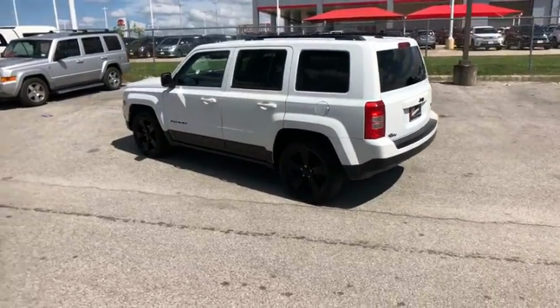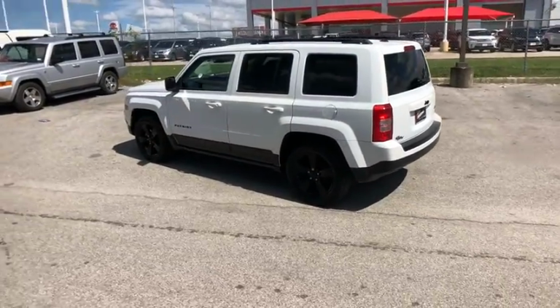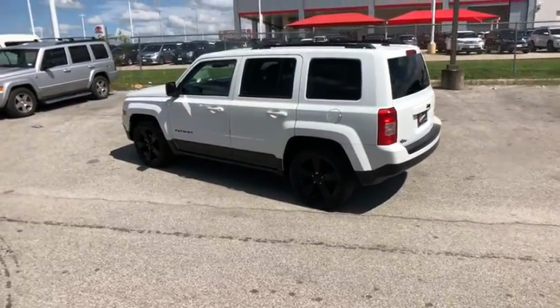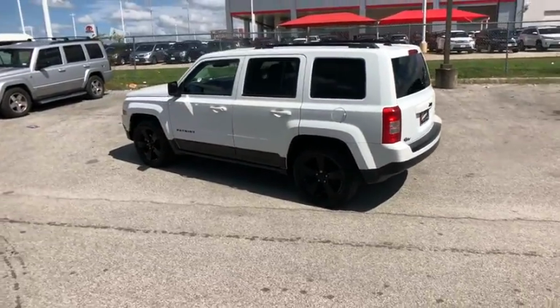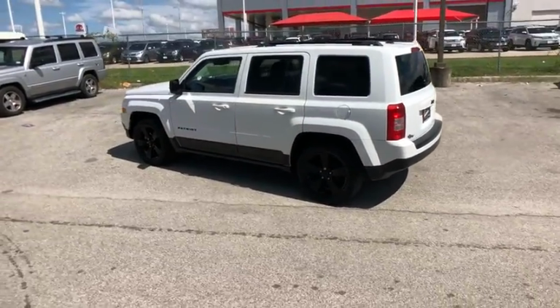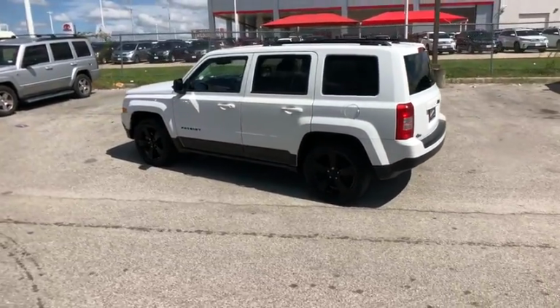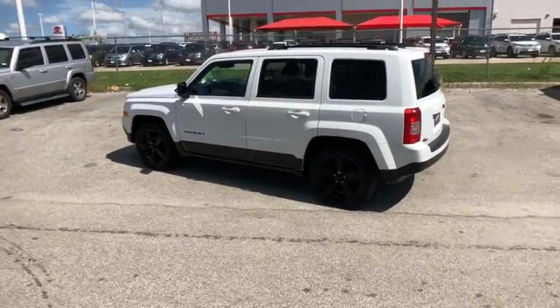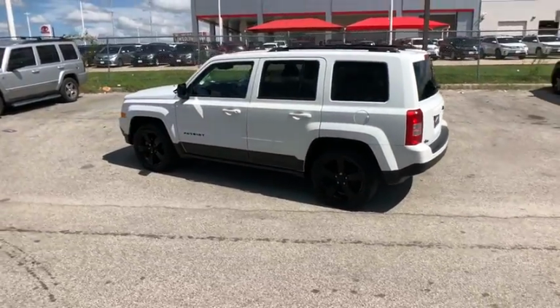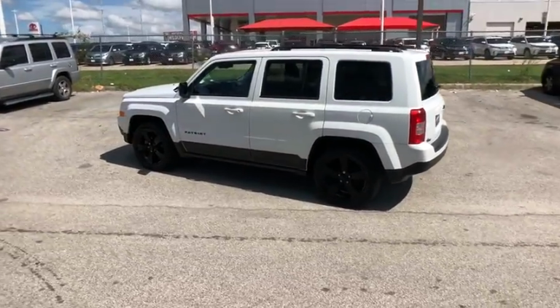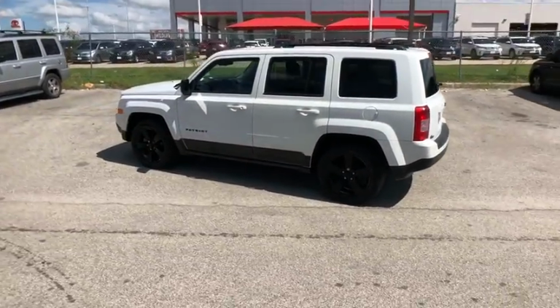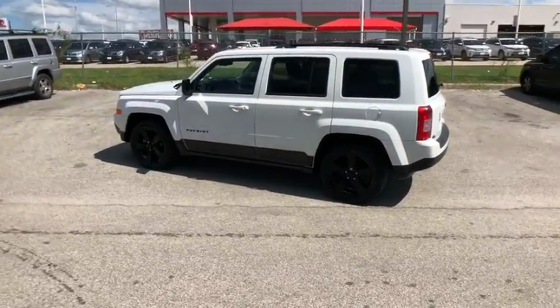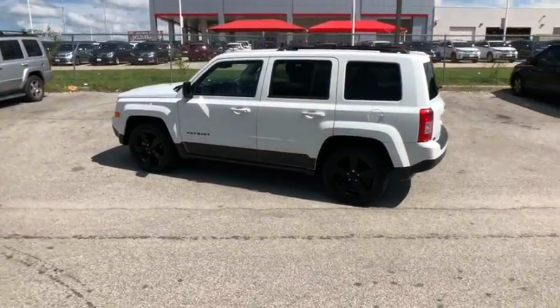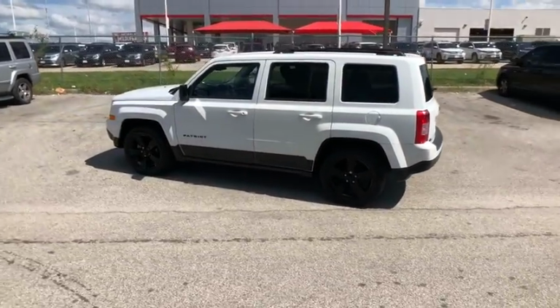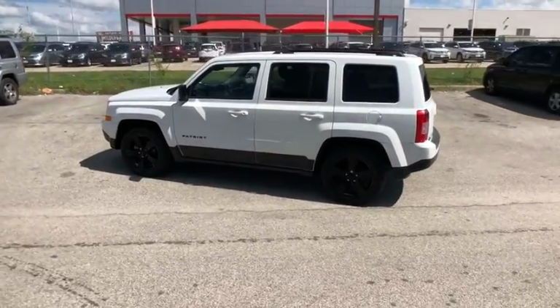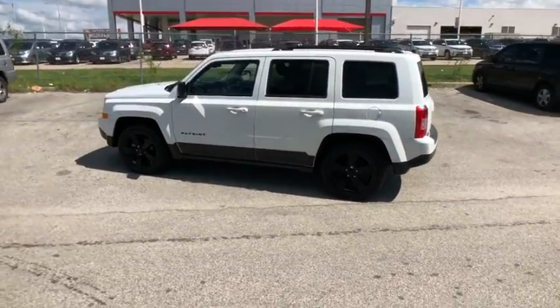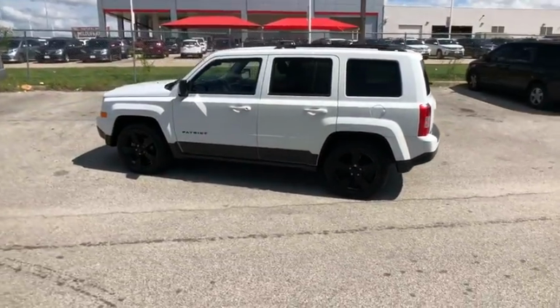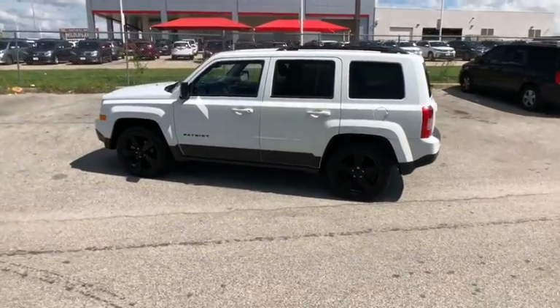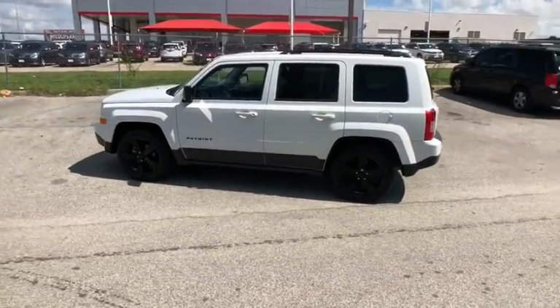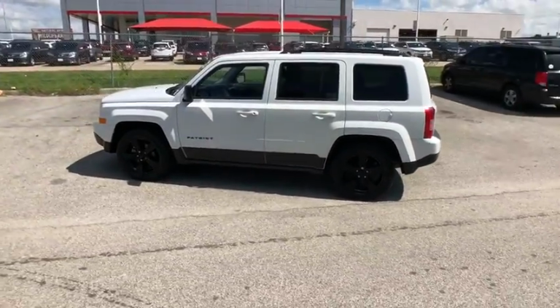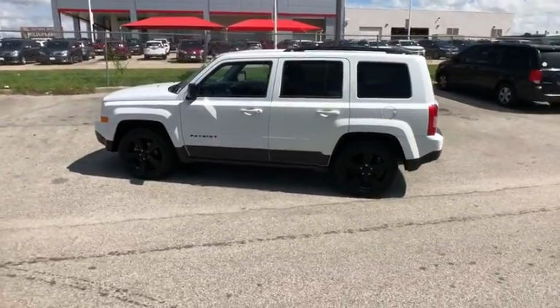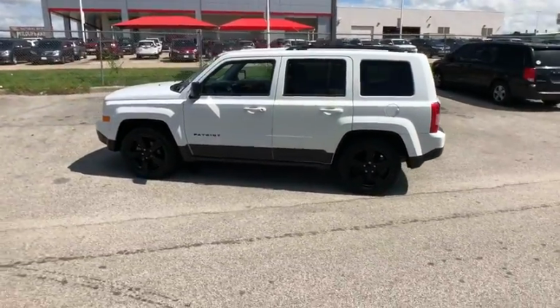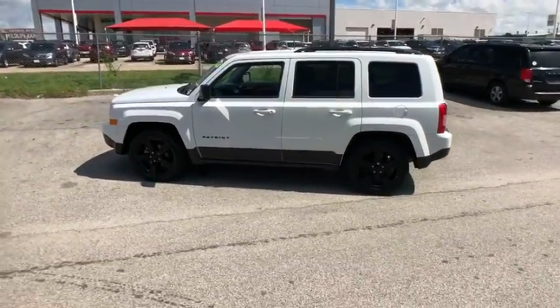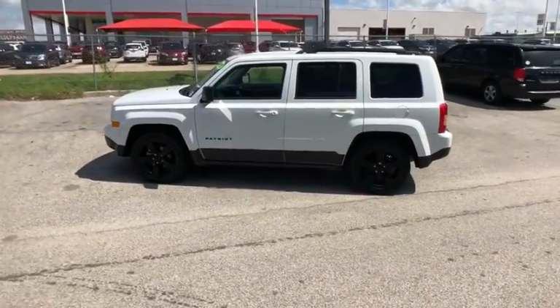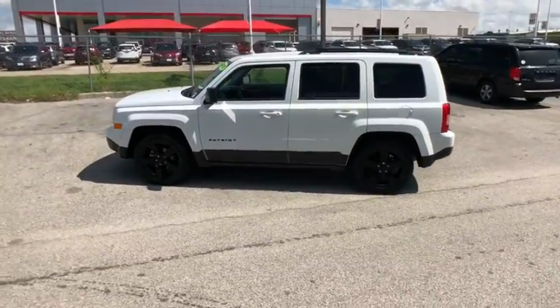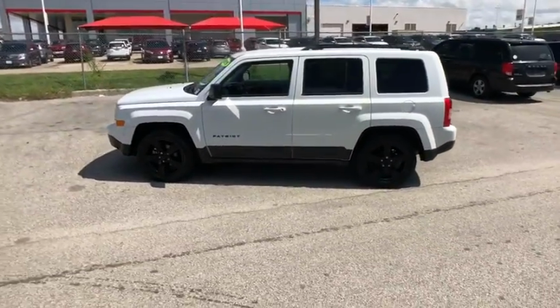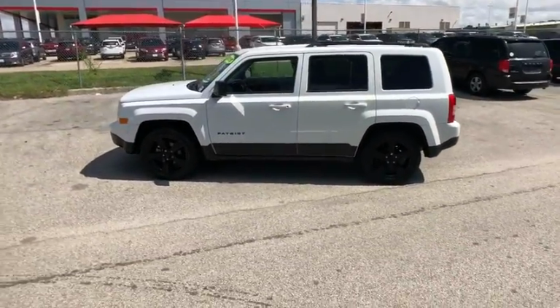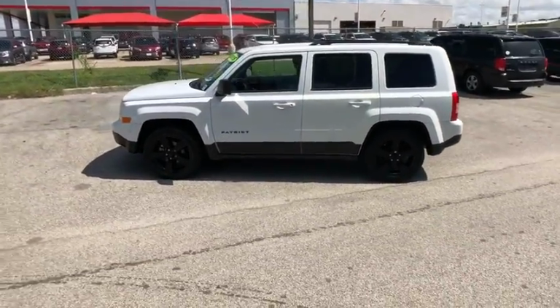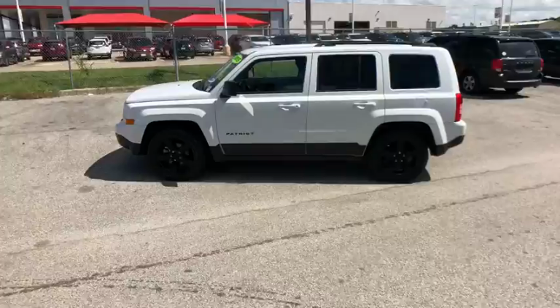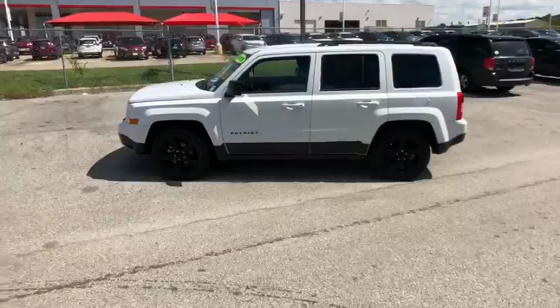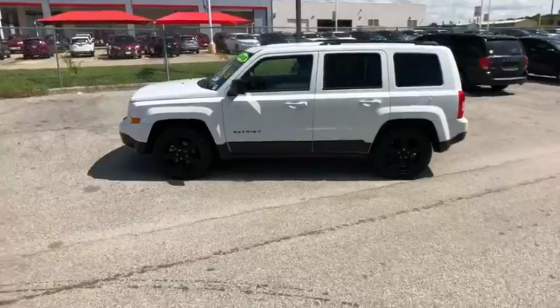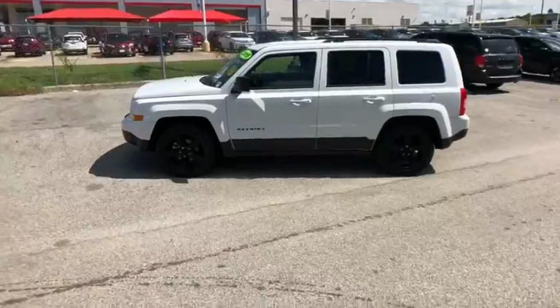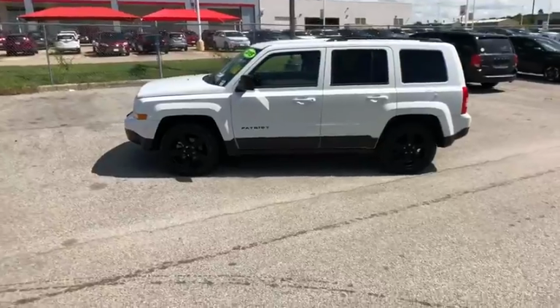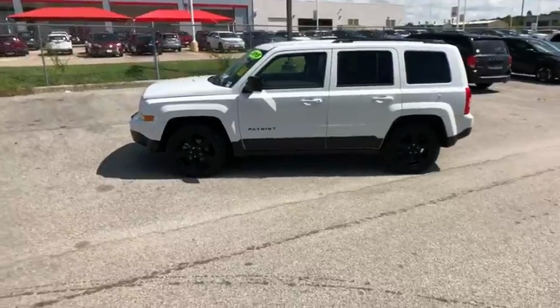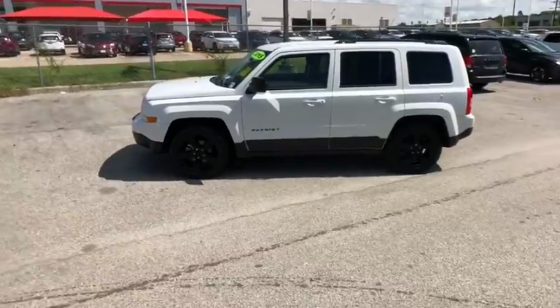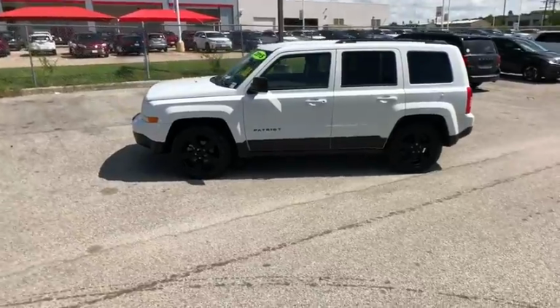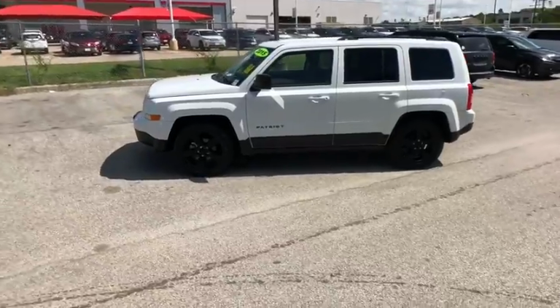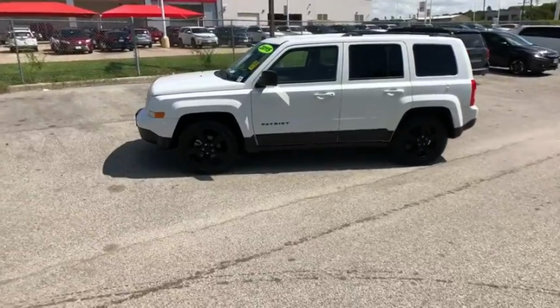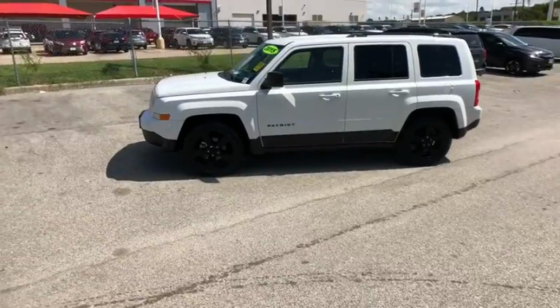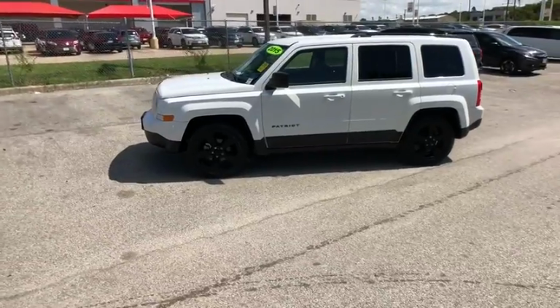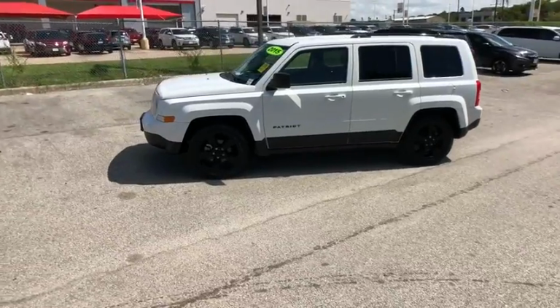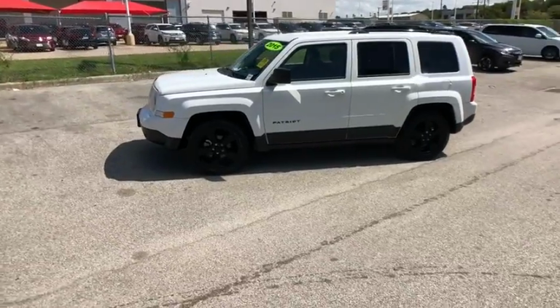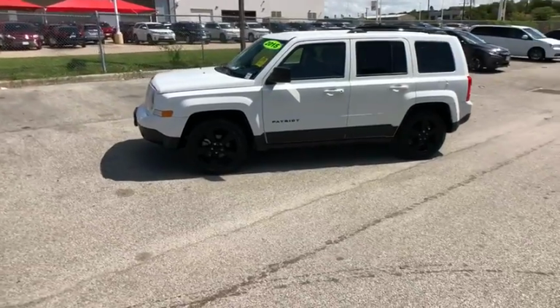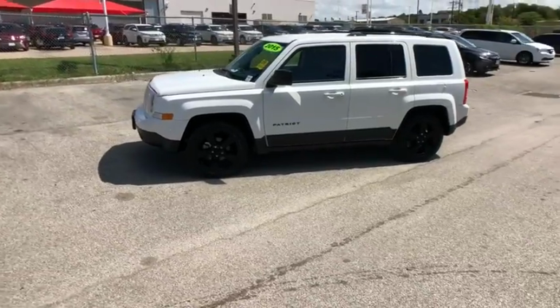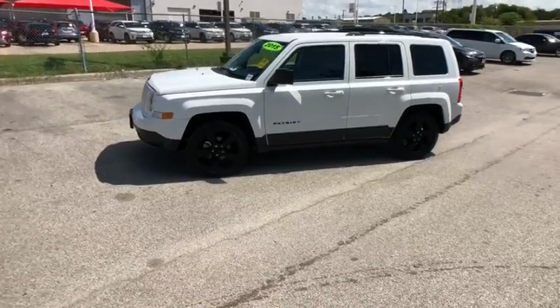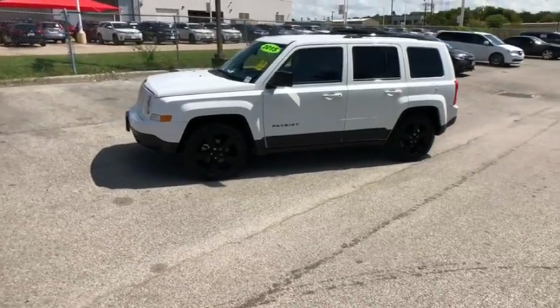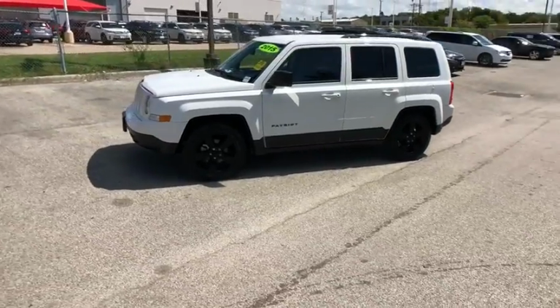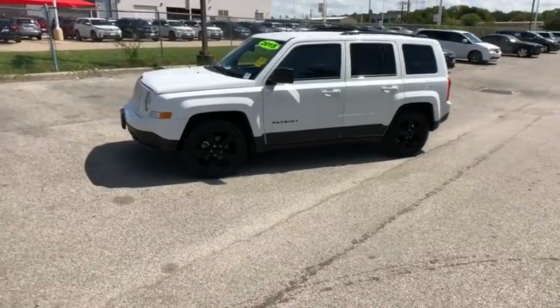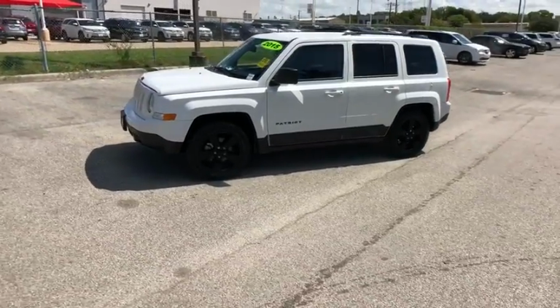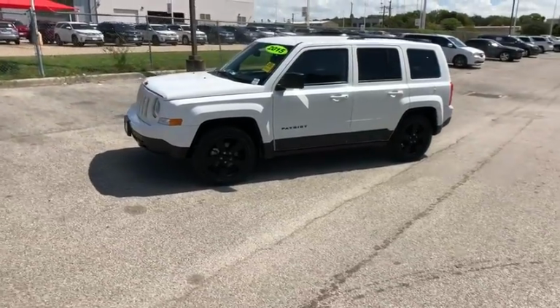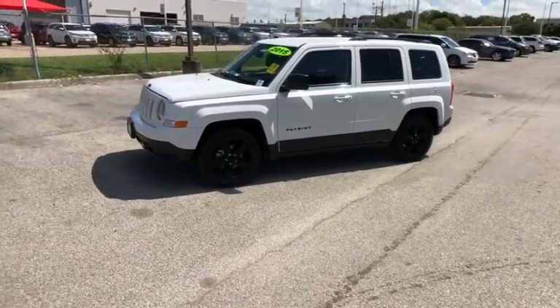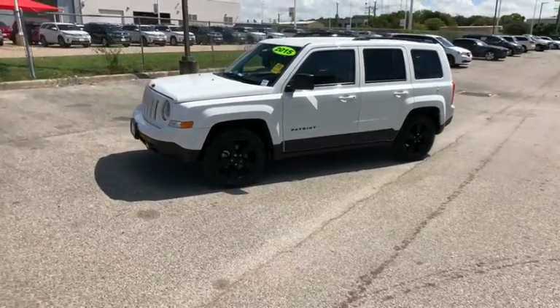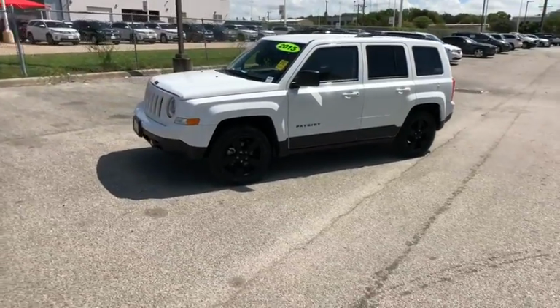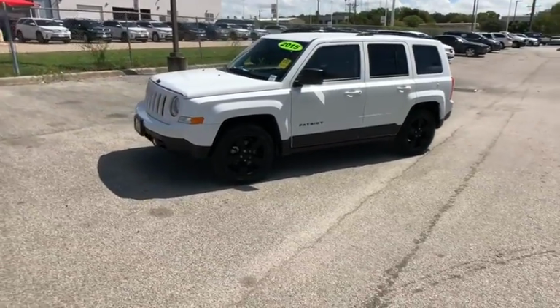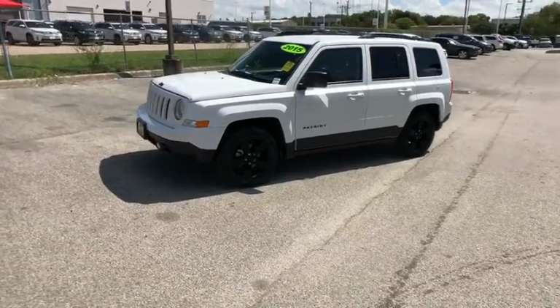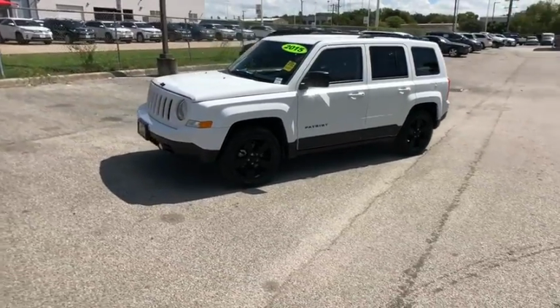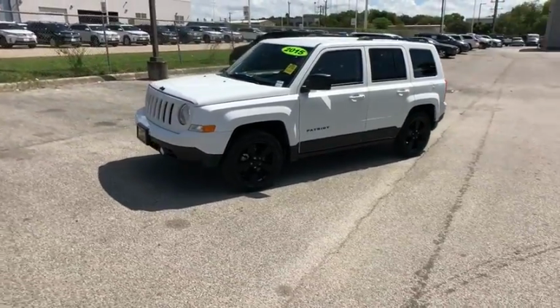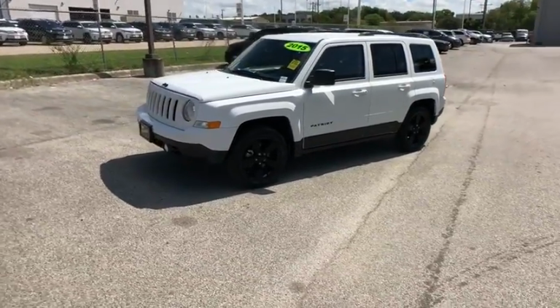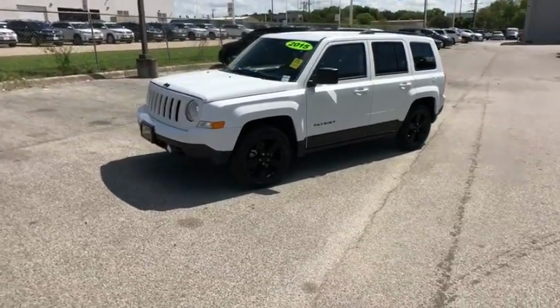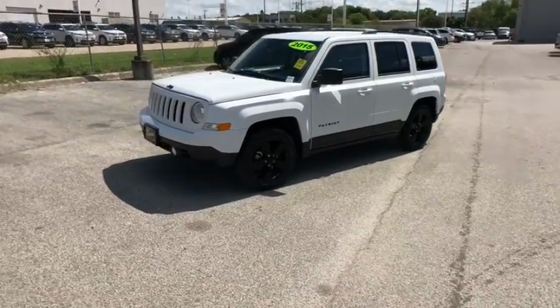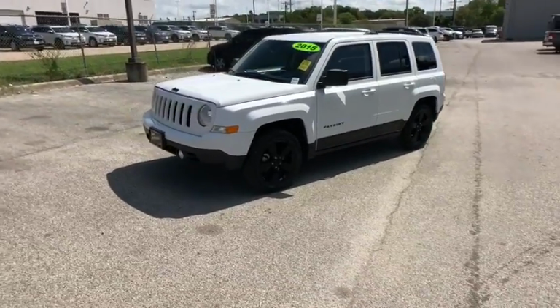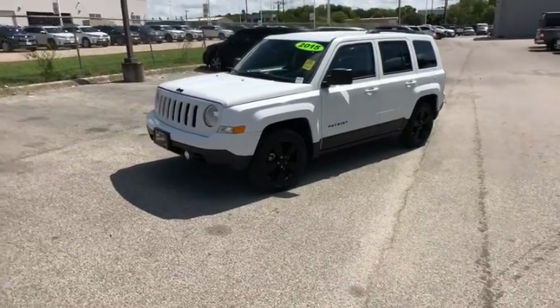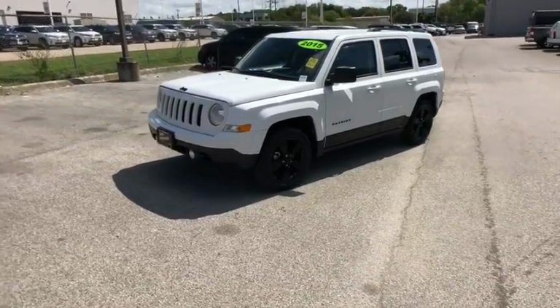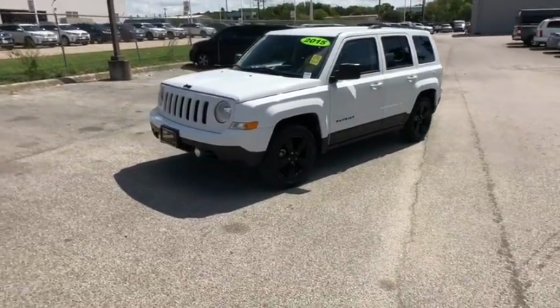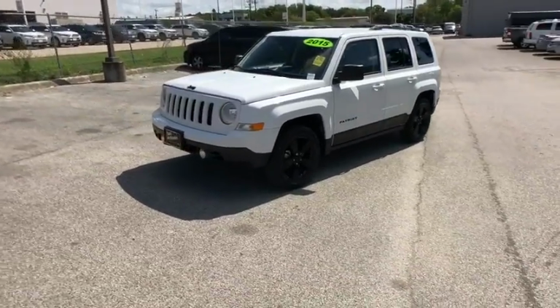The Patriot has plenty of room inside for any size family. This vehicle has less than 95,000 miles.